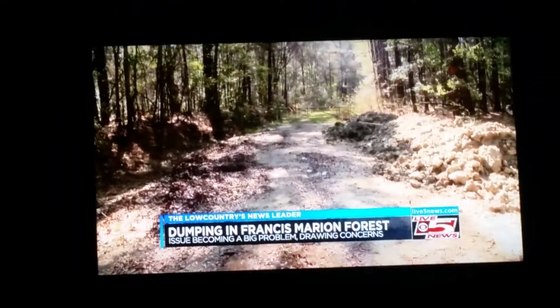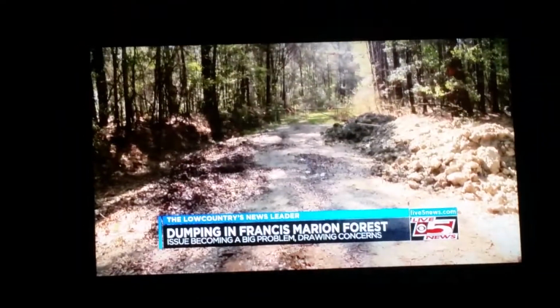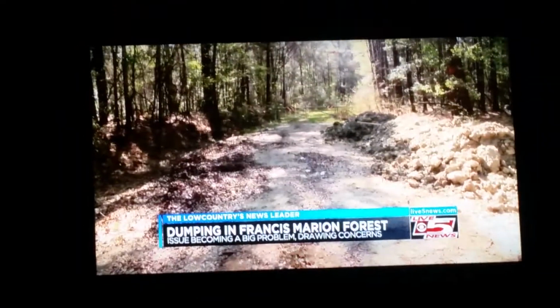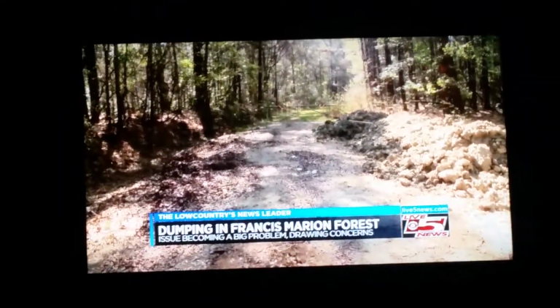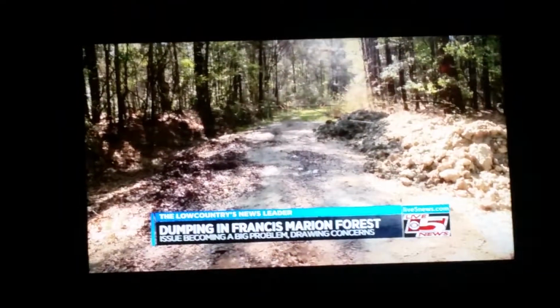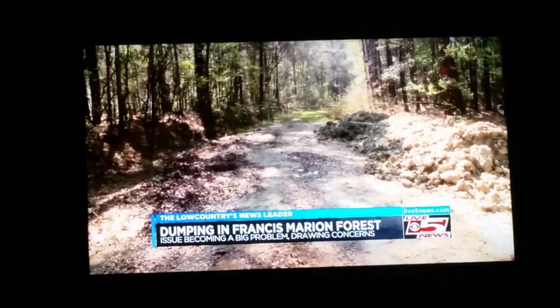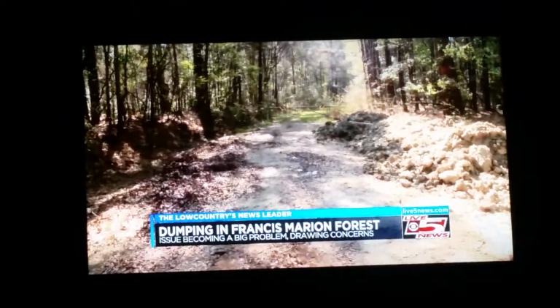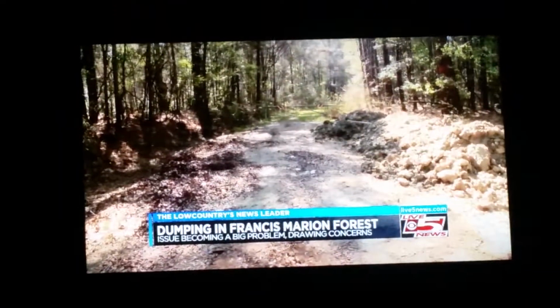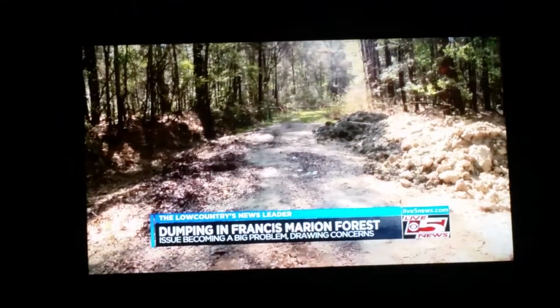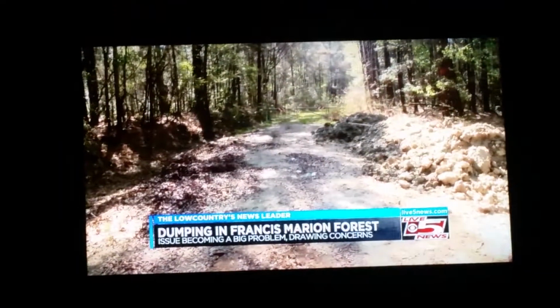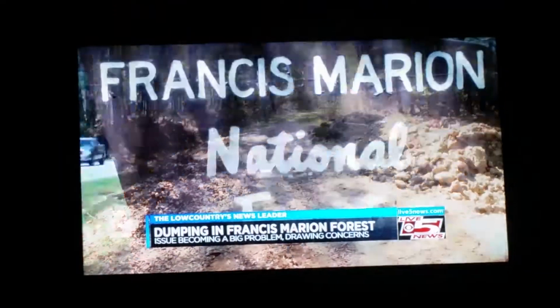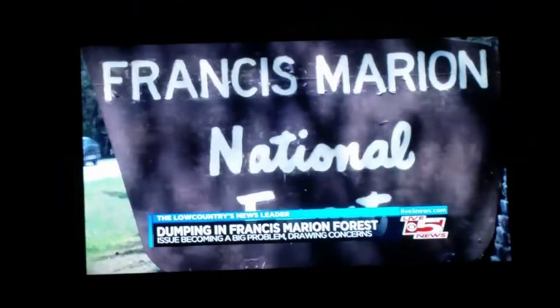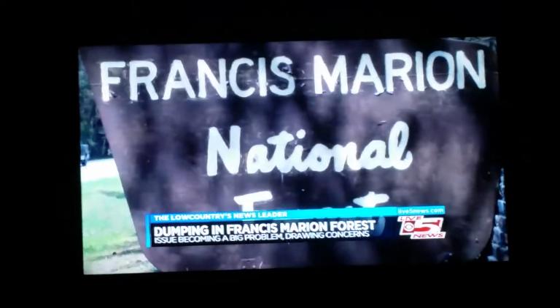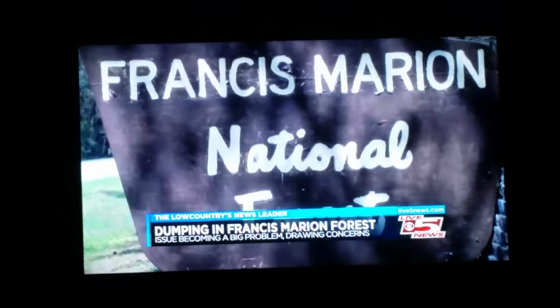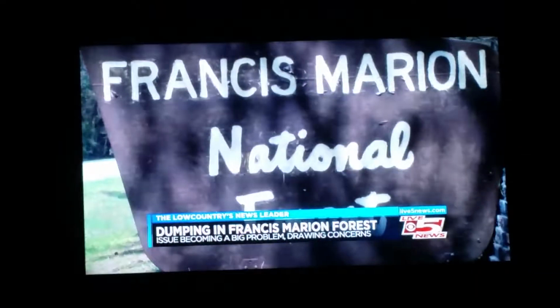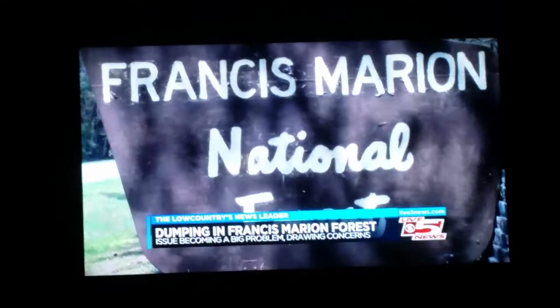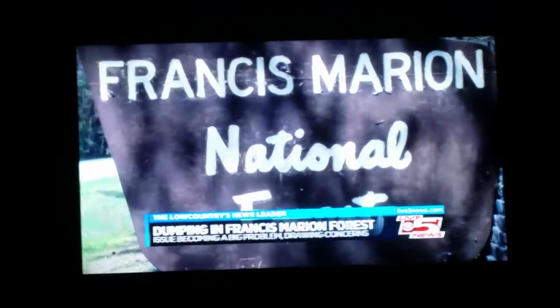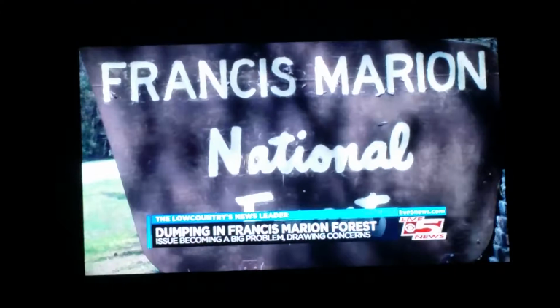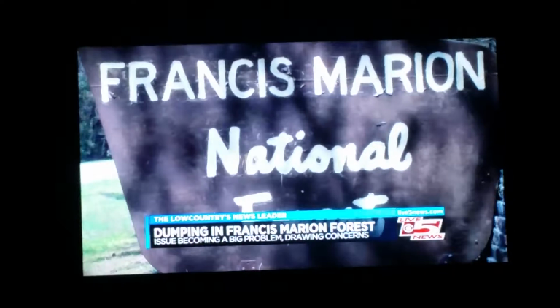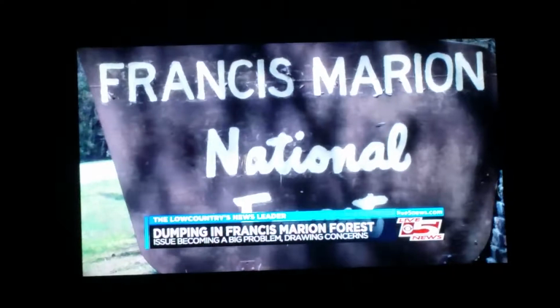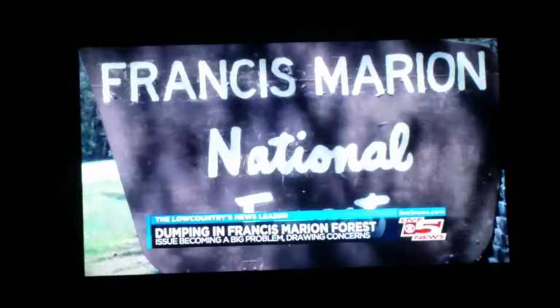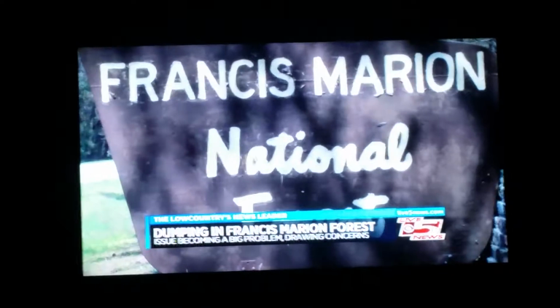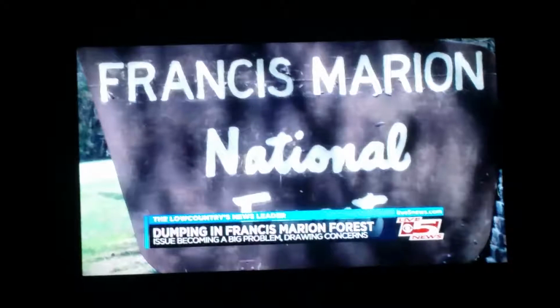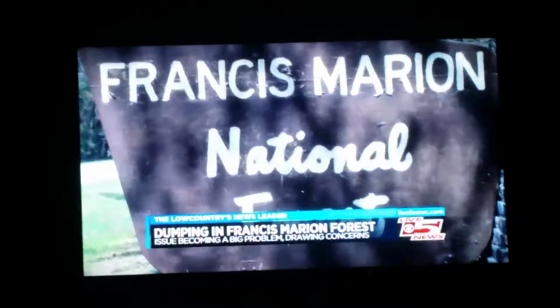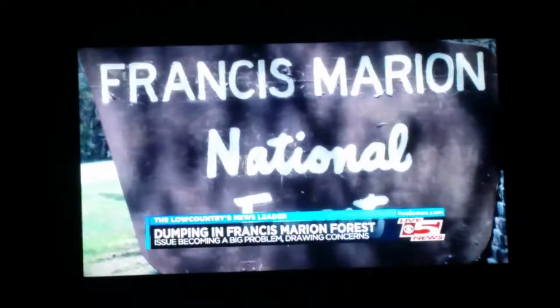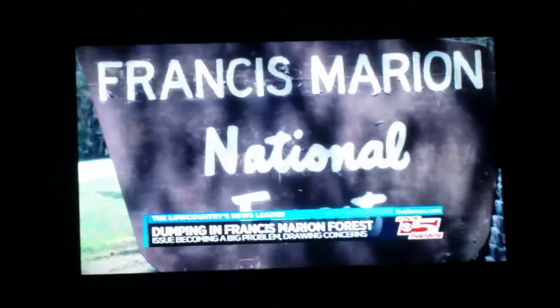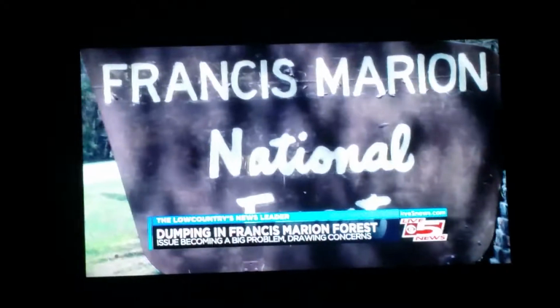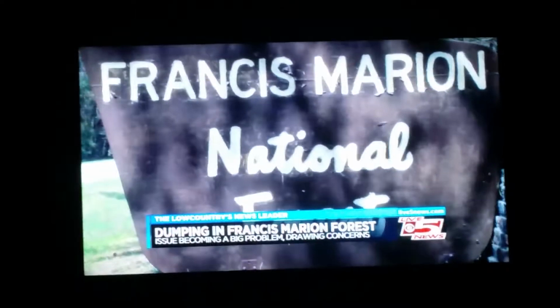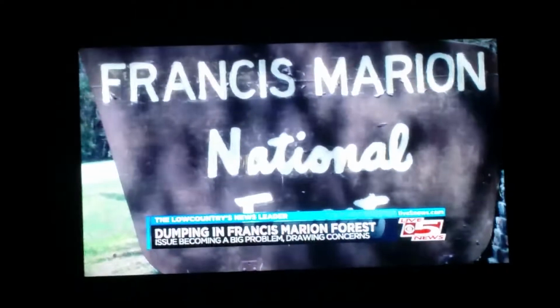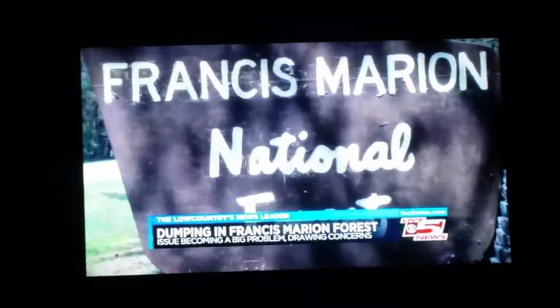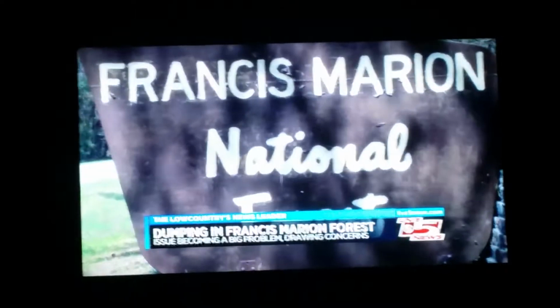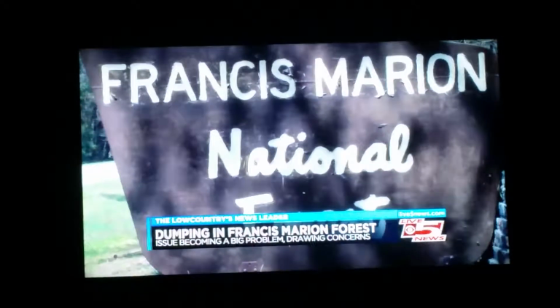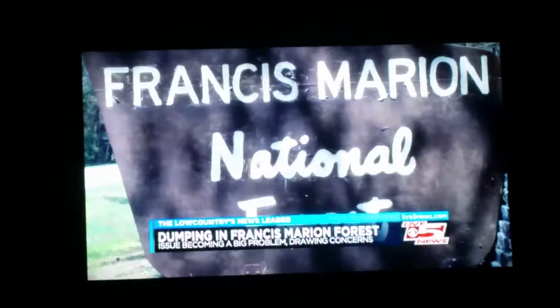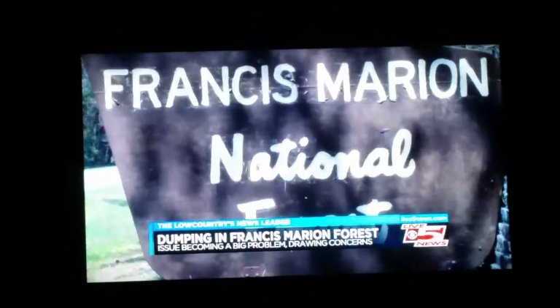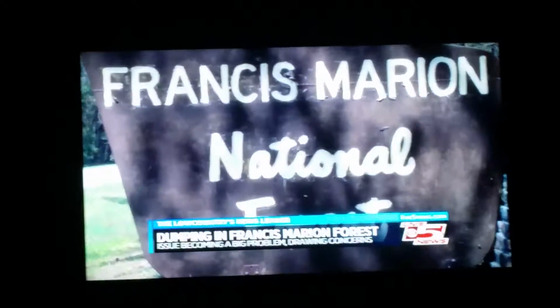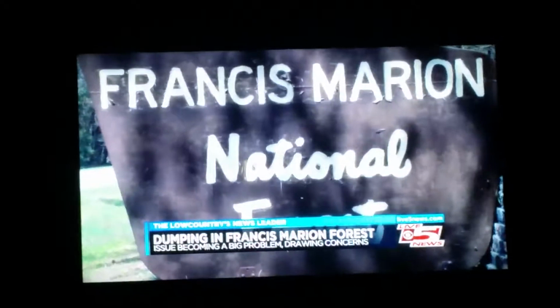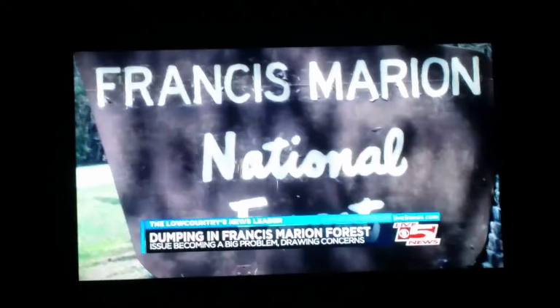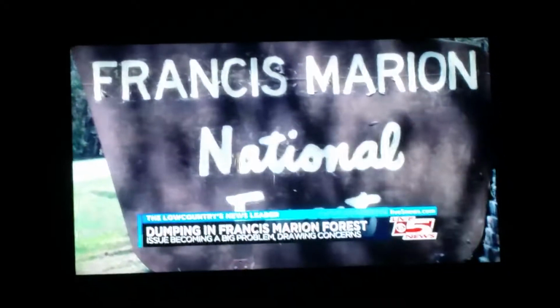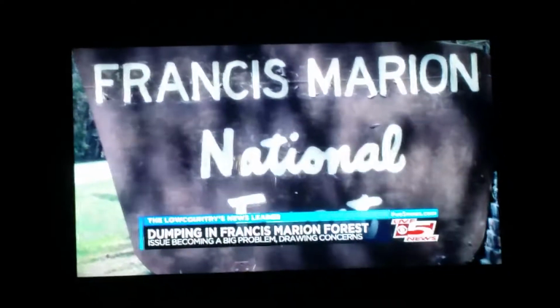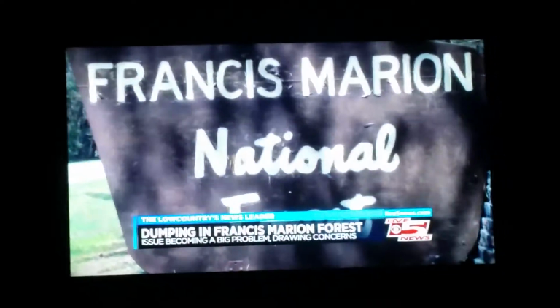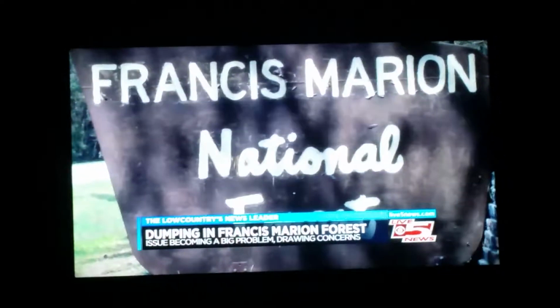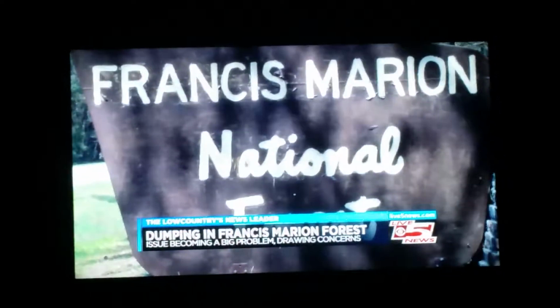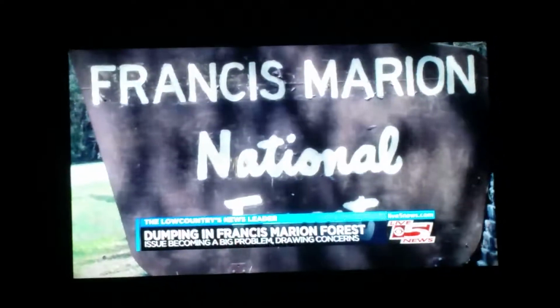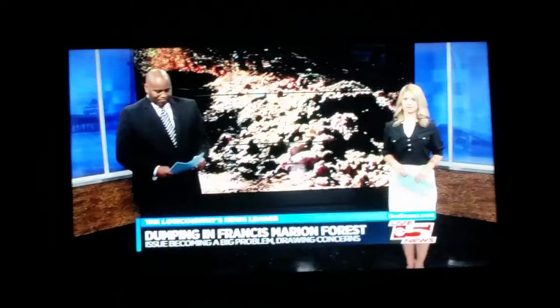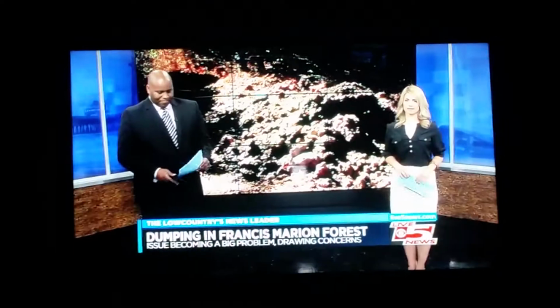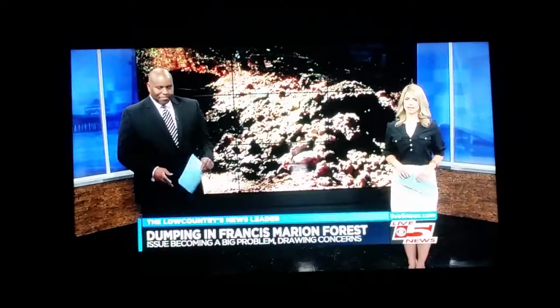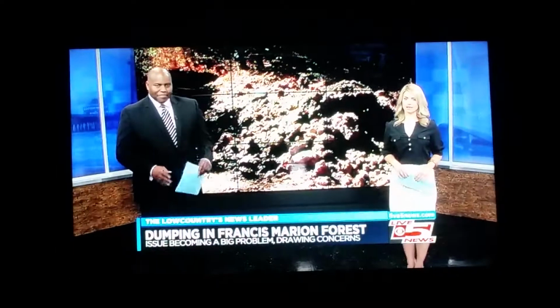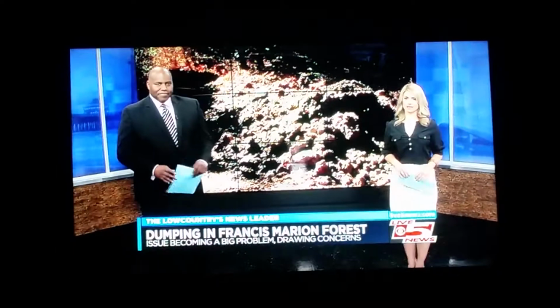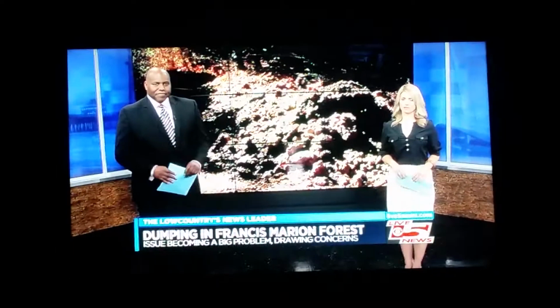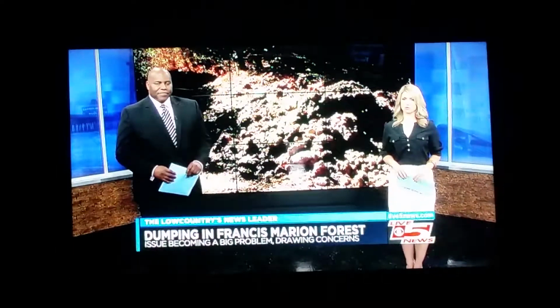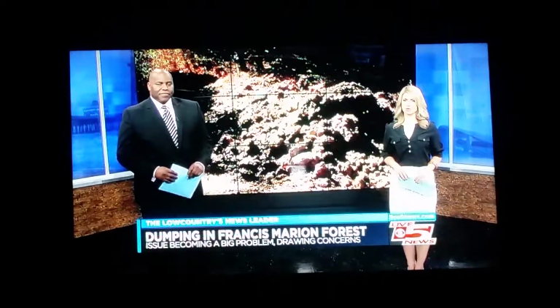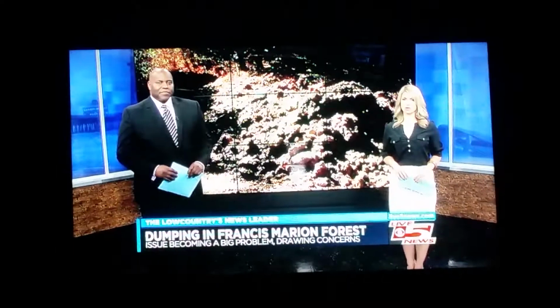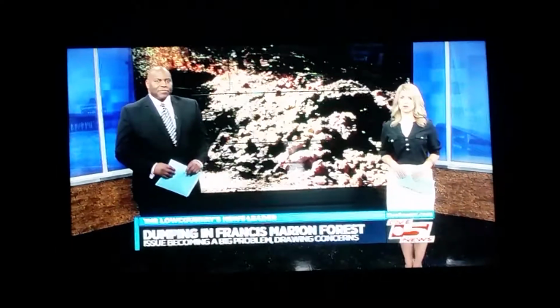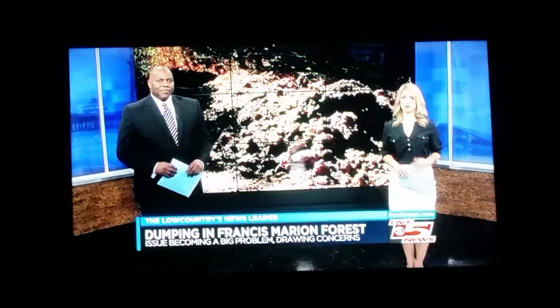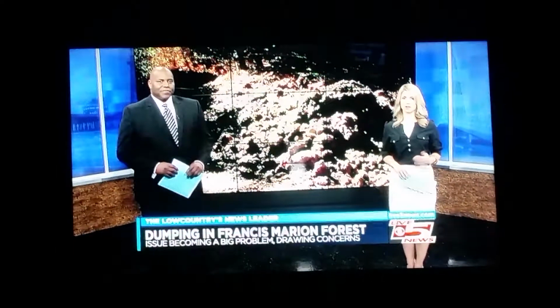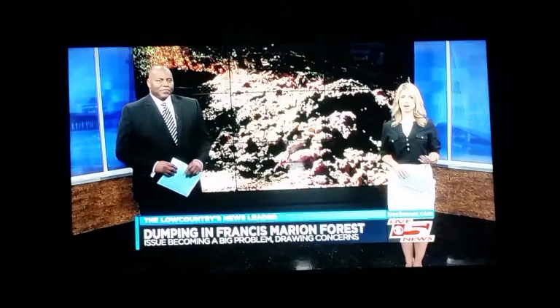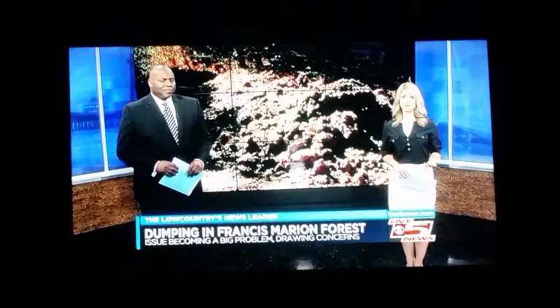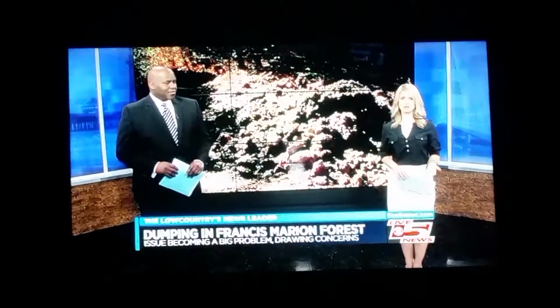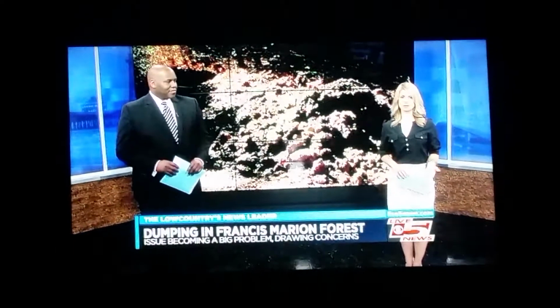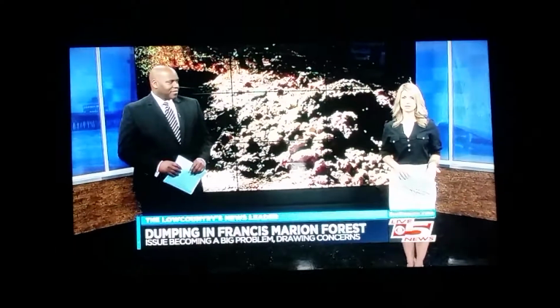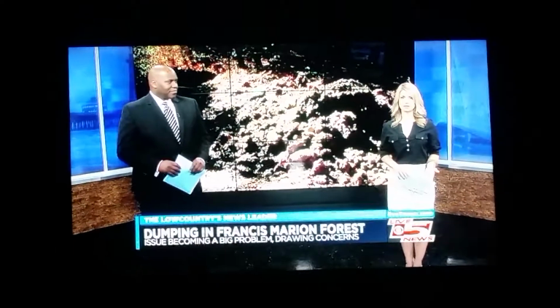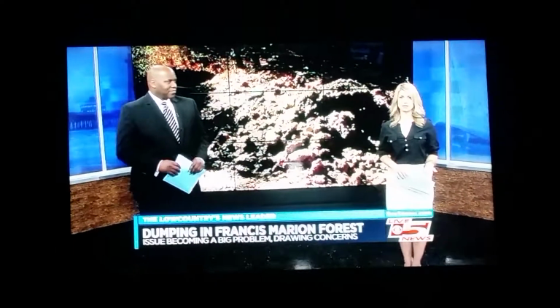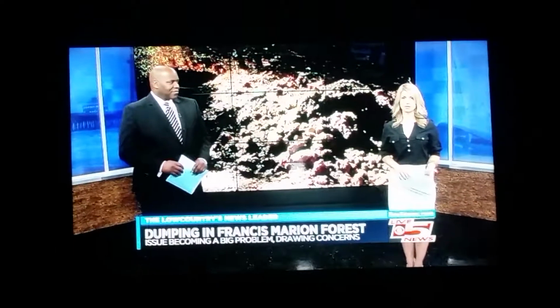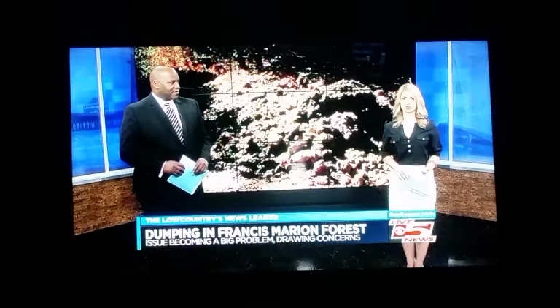The Francis Marion Forest — reporting from Karena Bolster. If you are caught littering in the forest, you may have seen the fine amount at the end of the sign in her story.